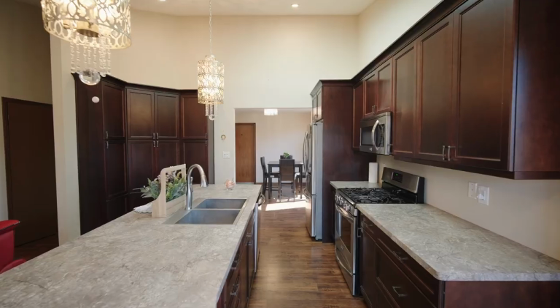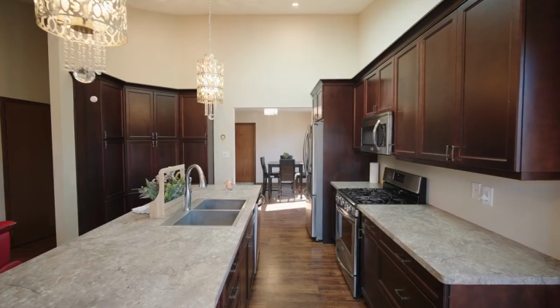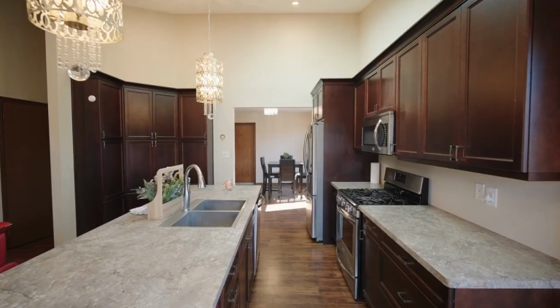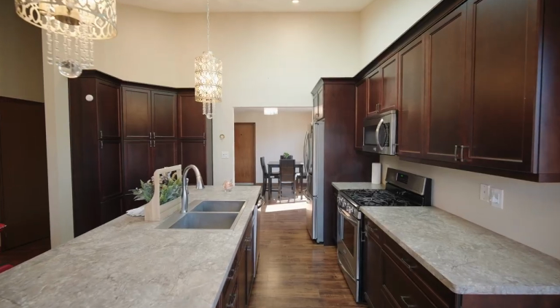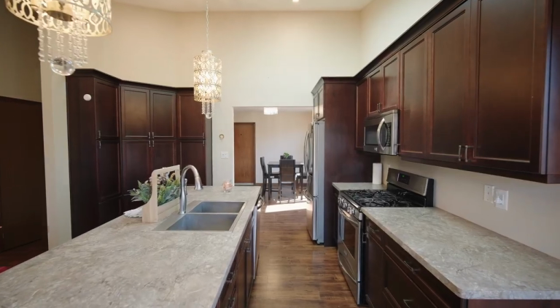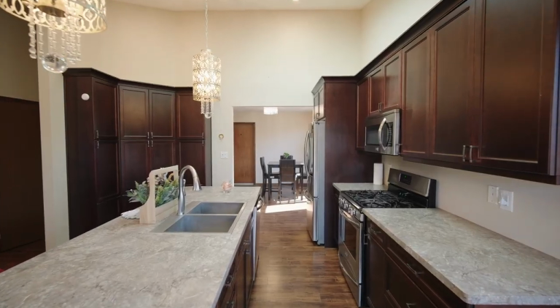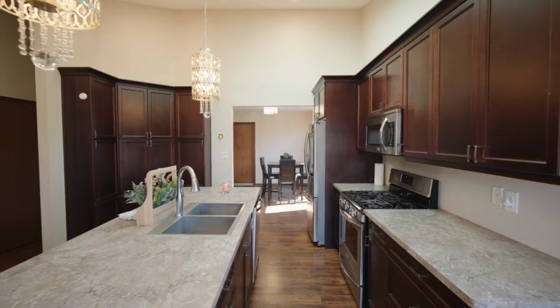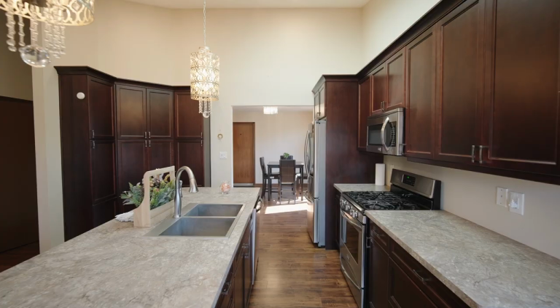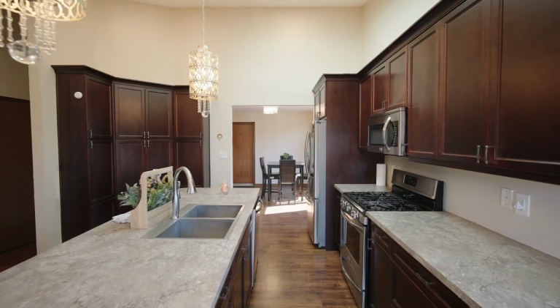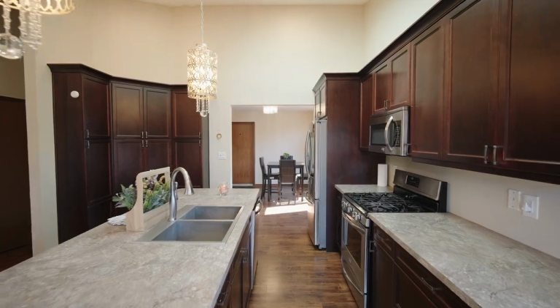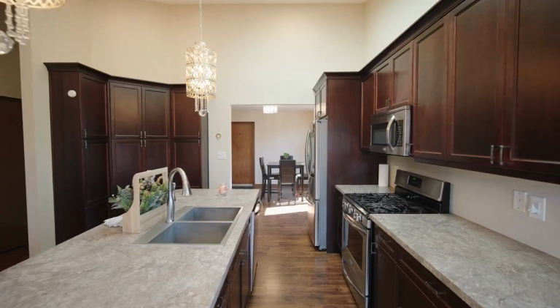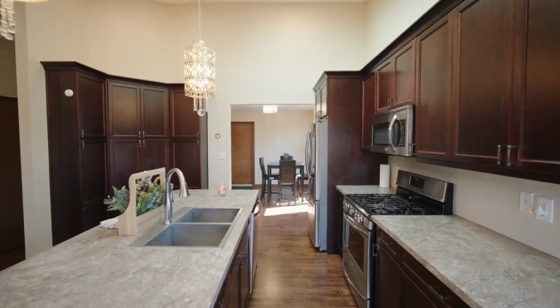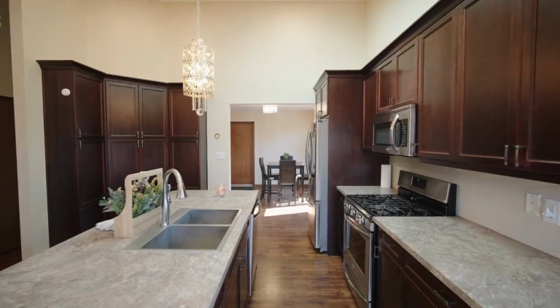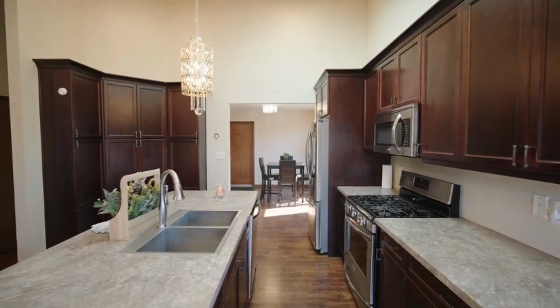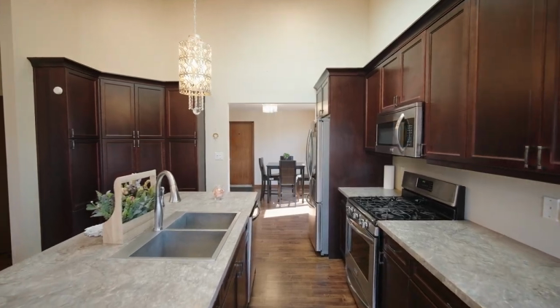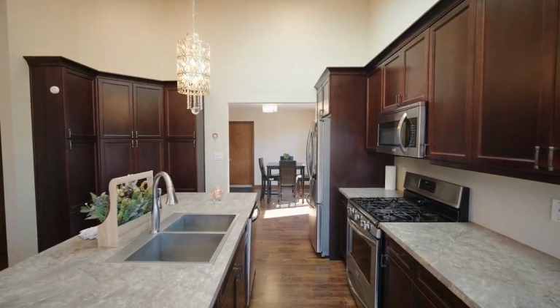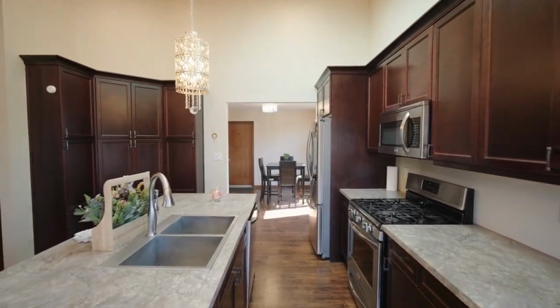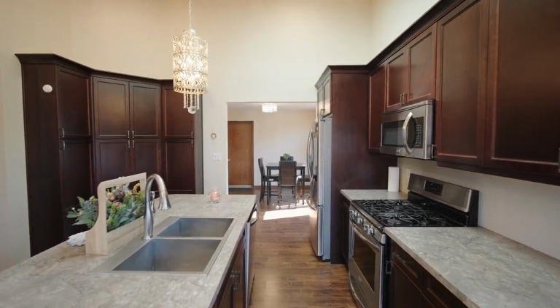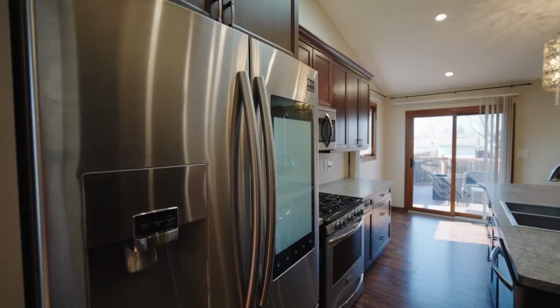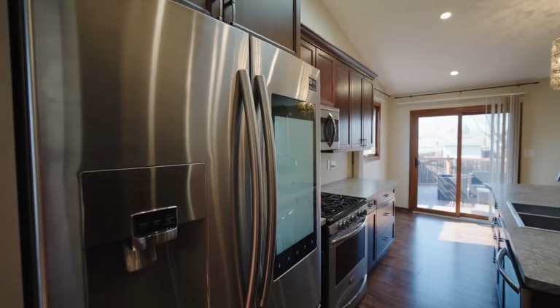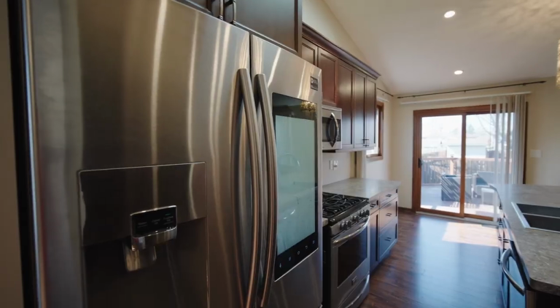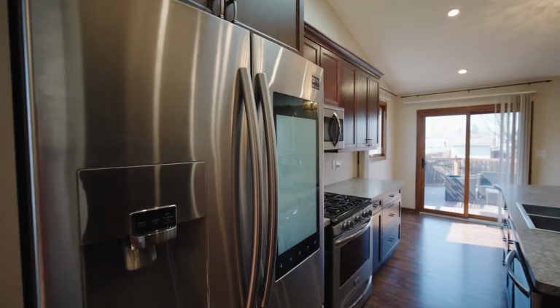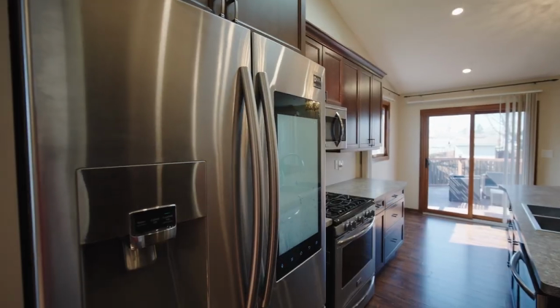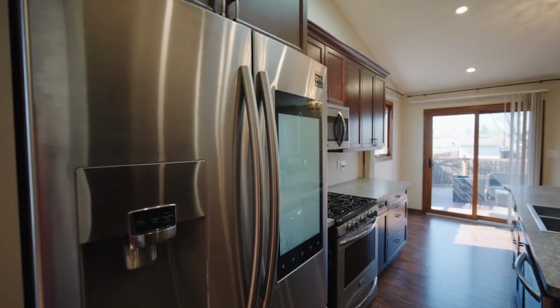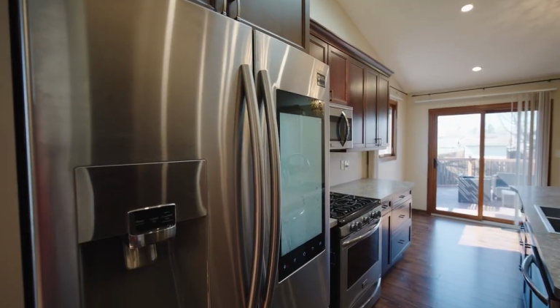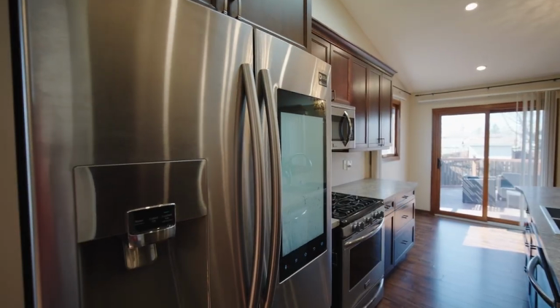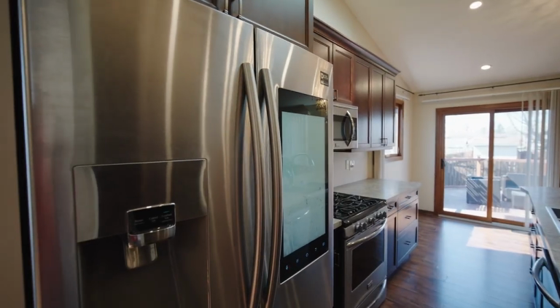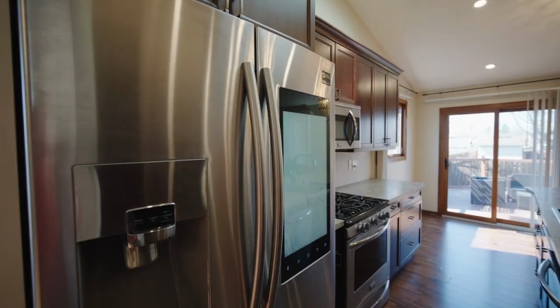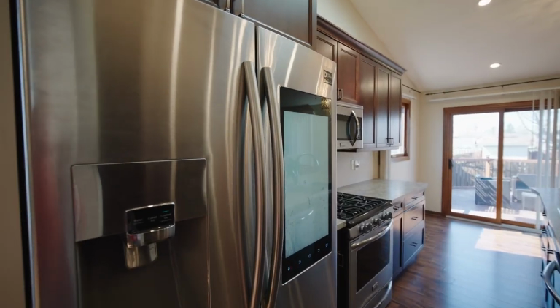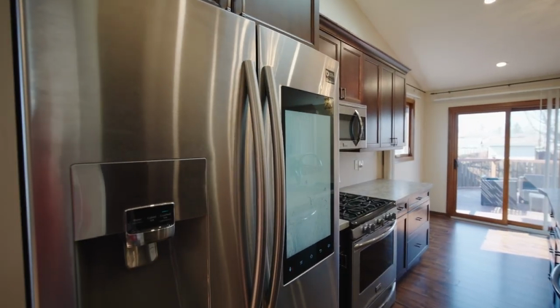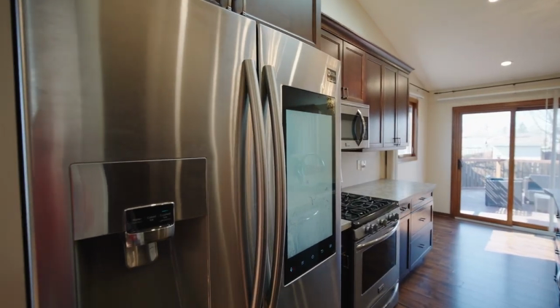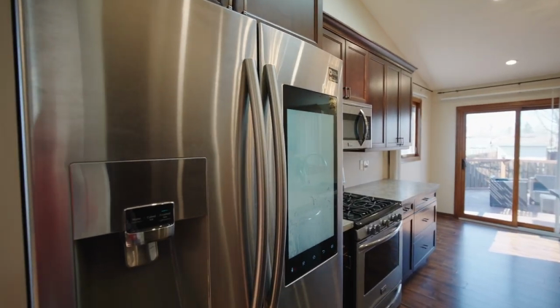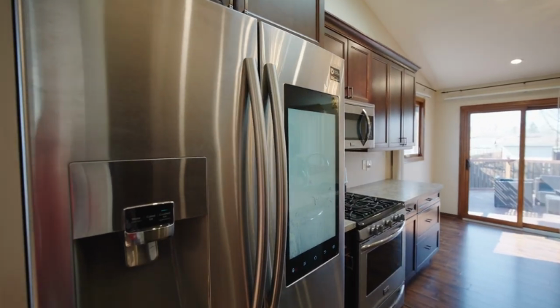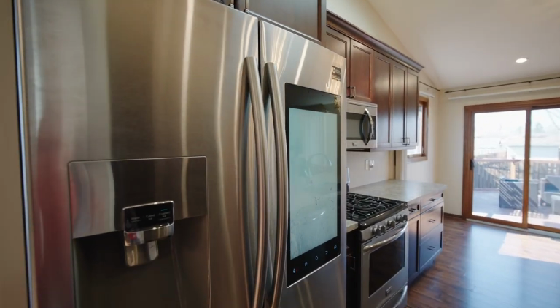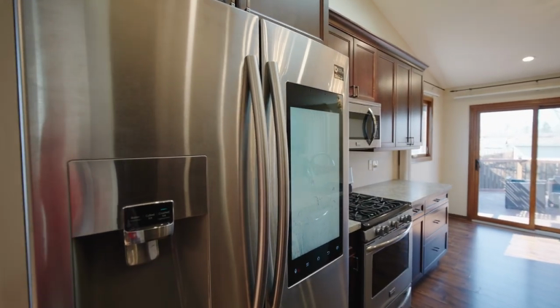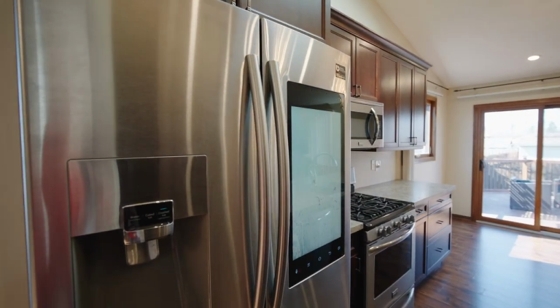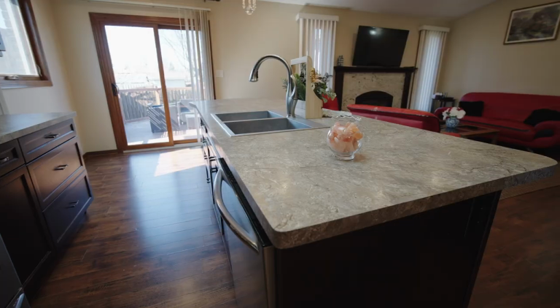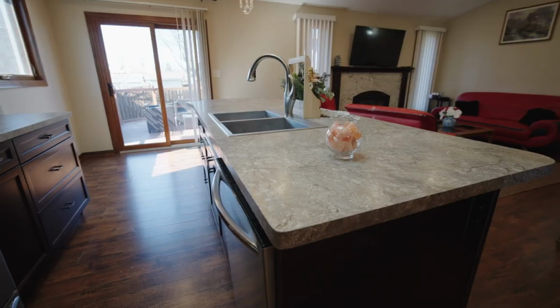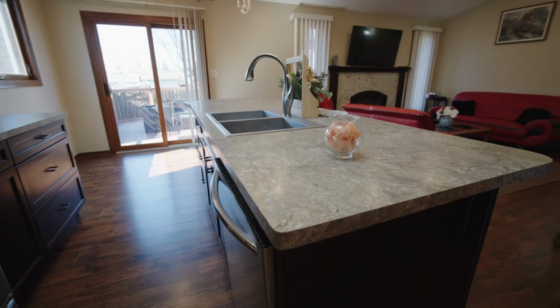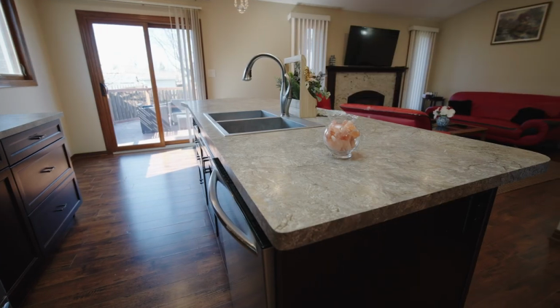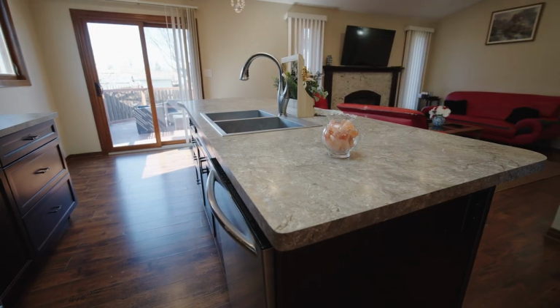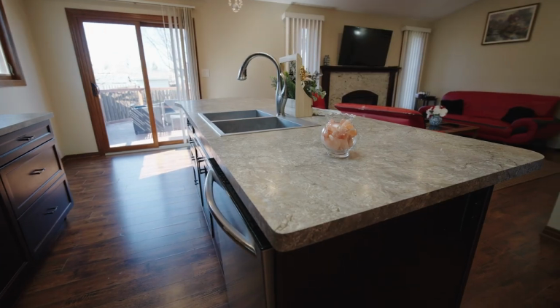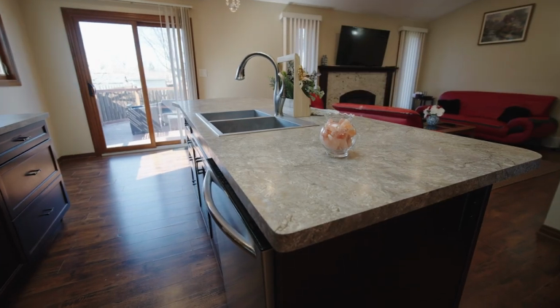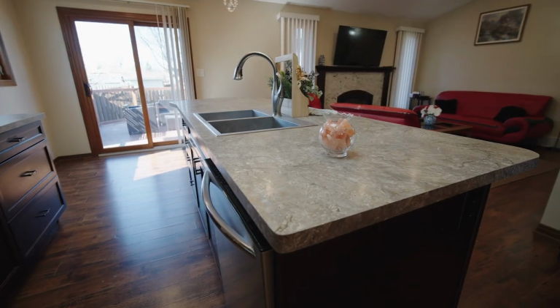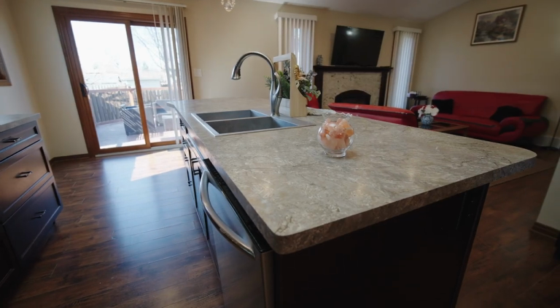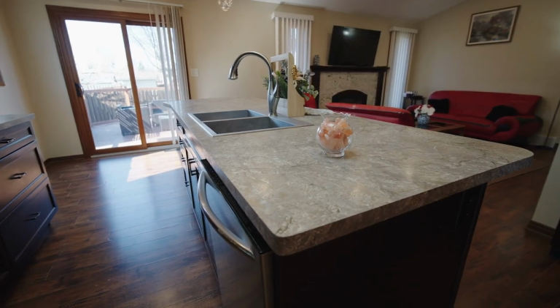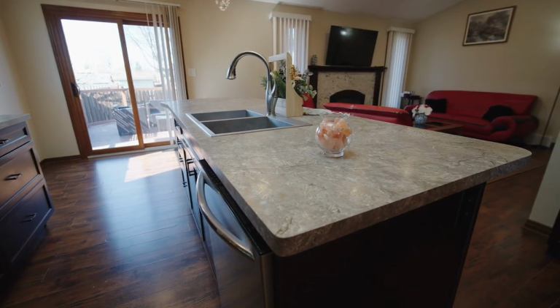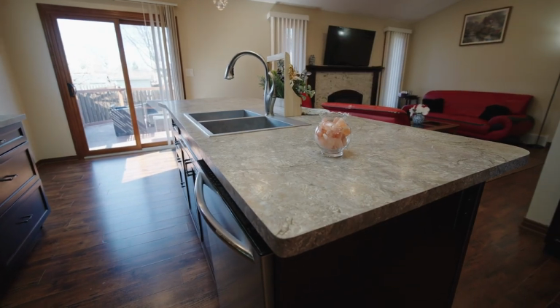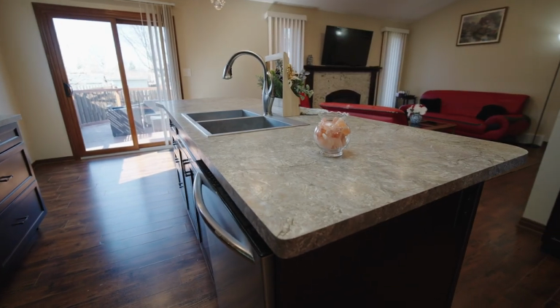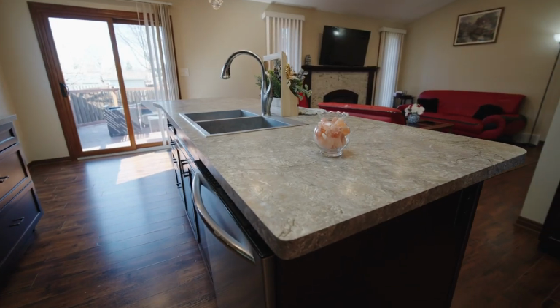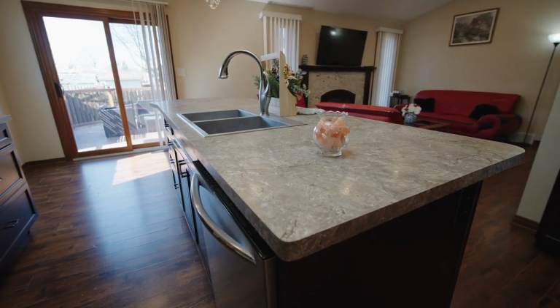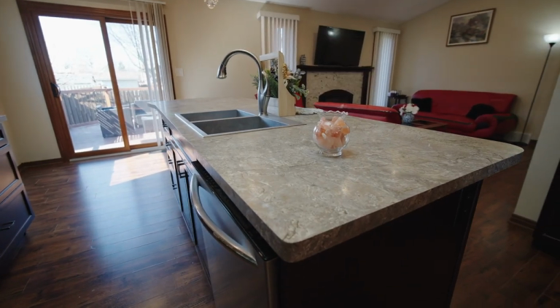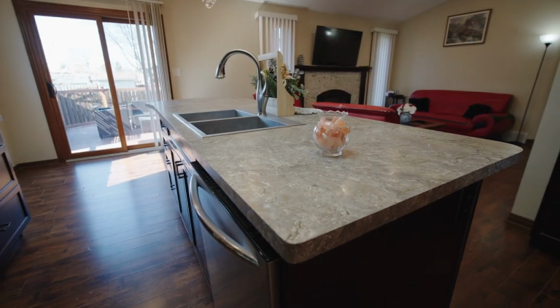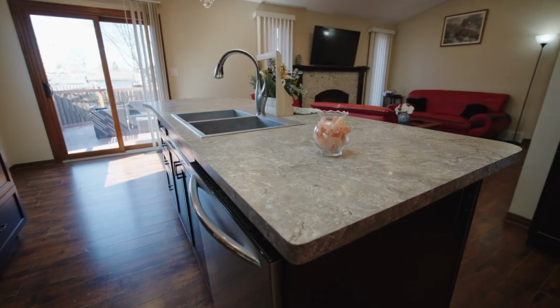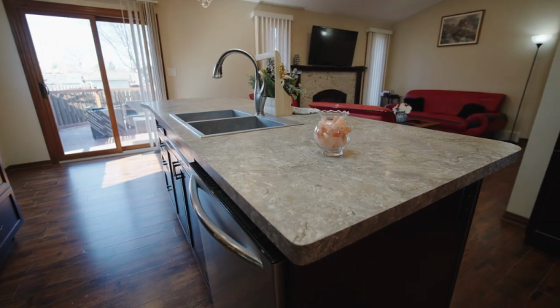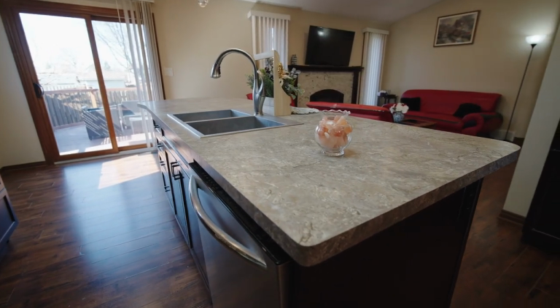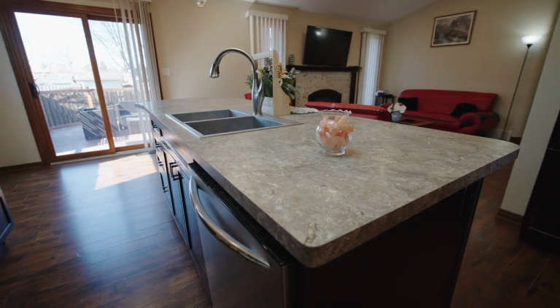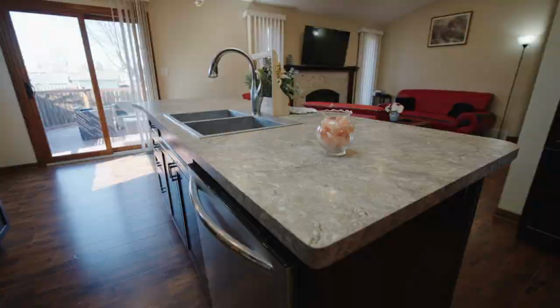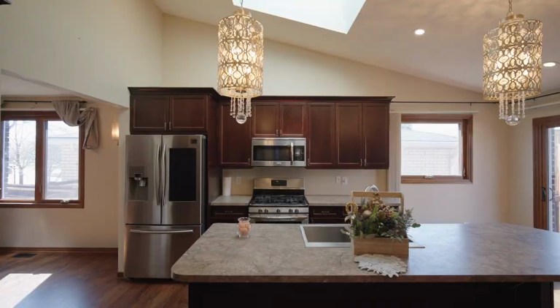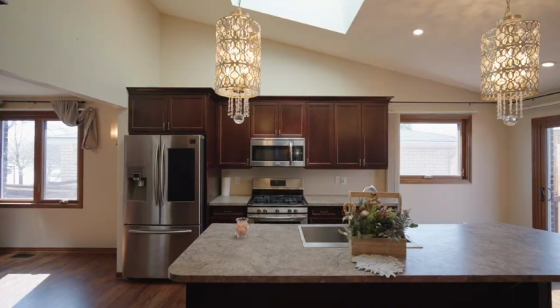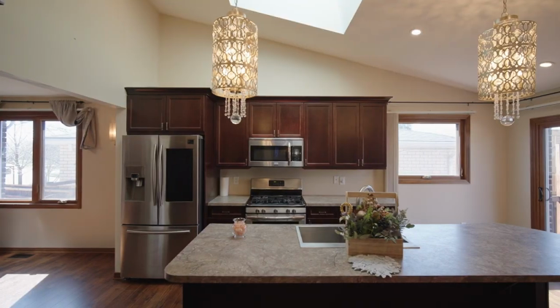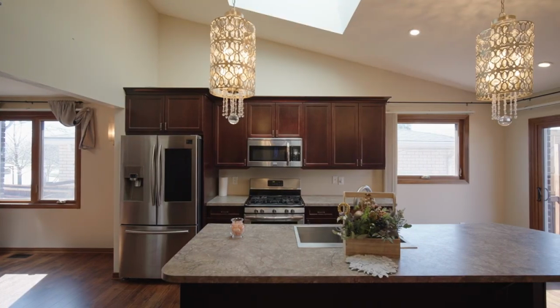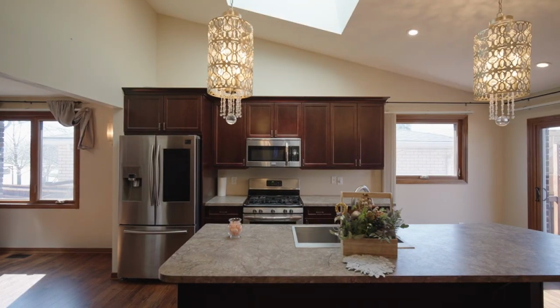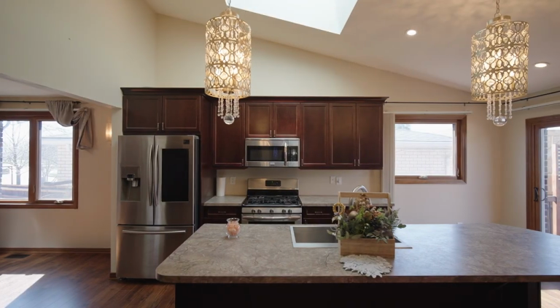There's a dining room, a huge kitchen with a granite countertop, newer appliances, and a skylight for natural light.